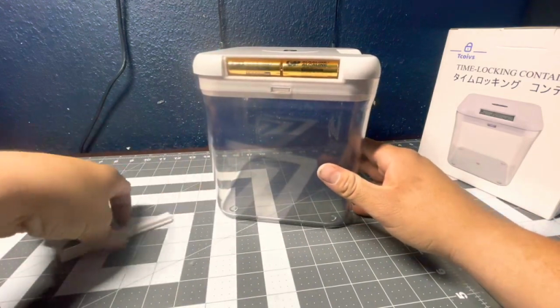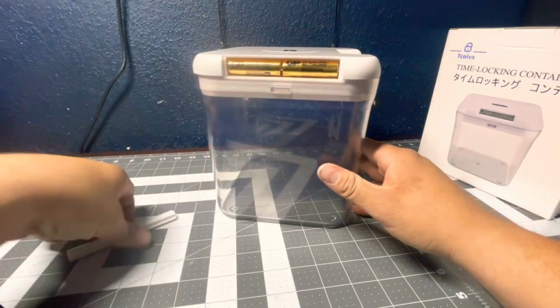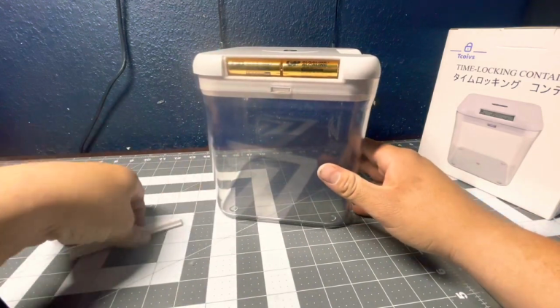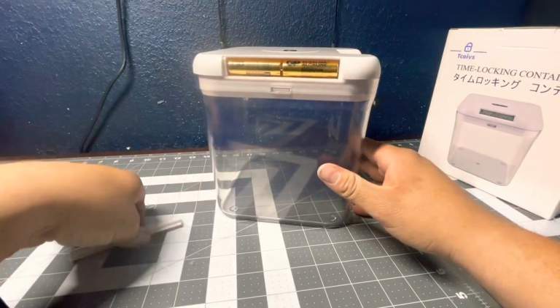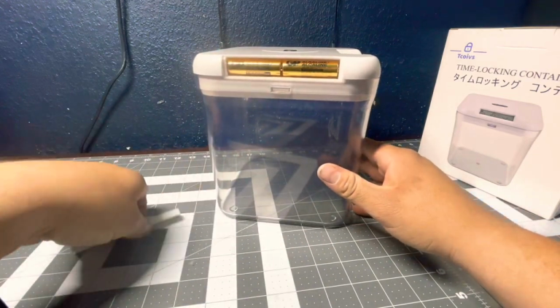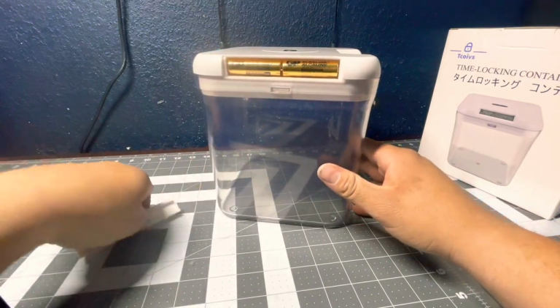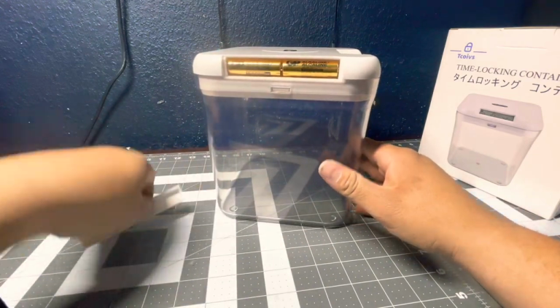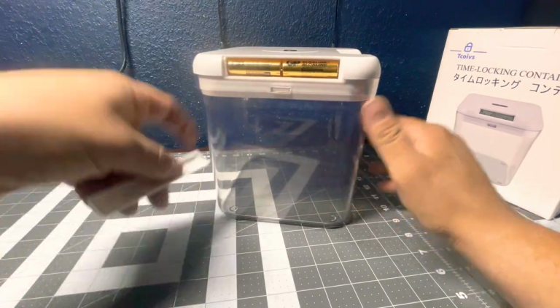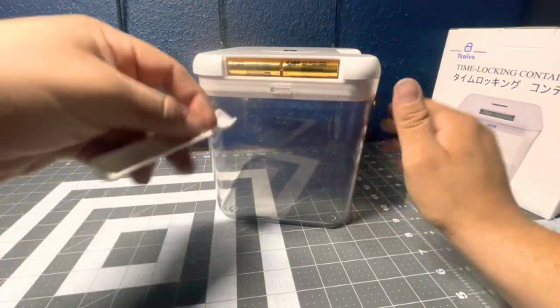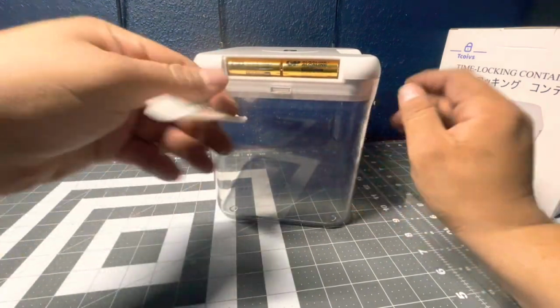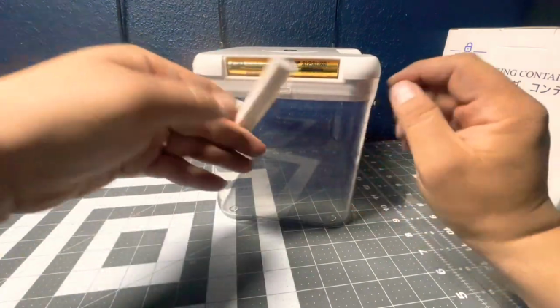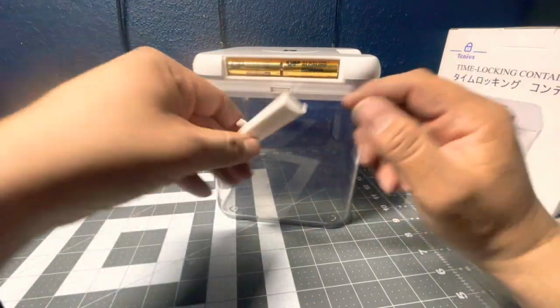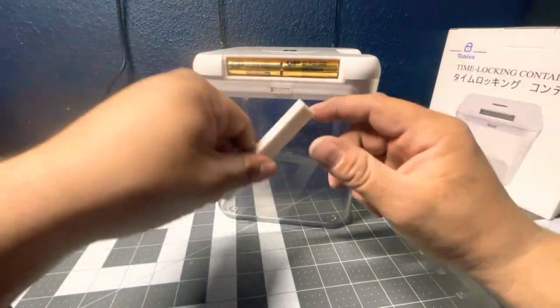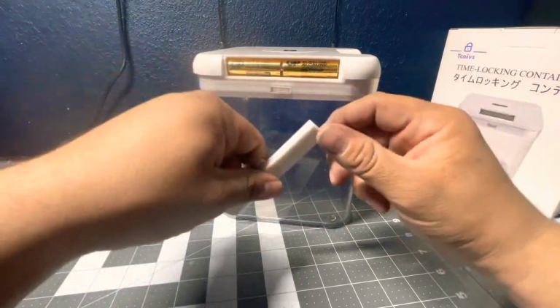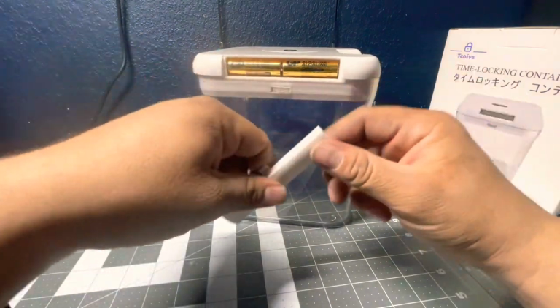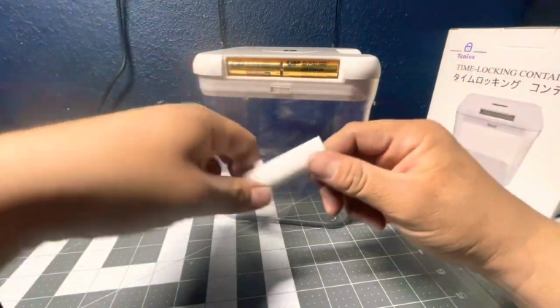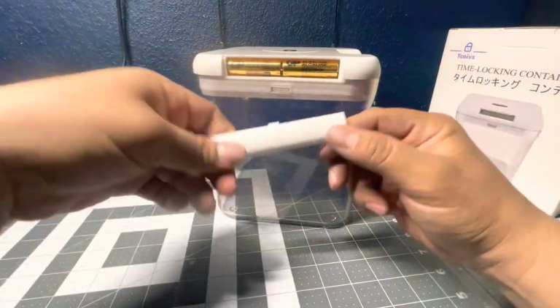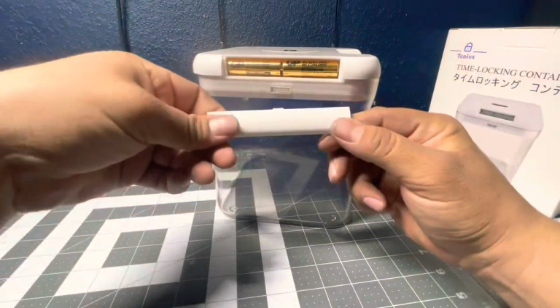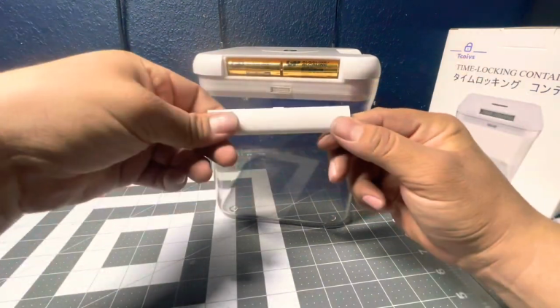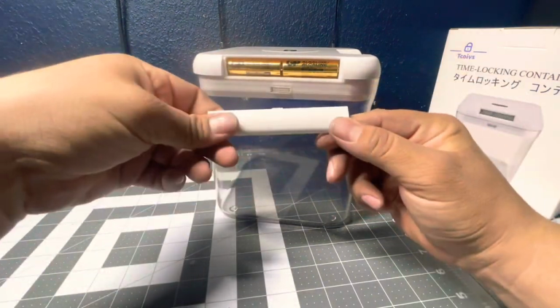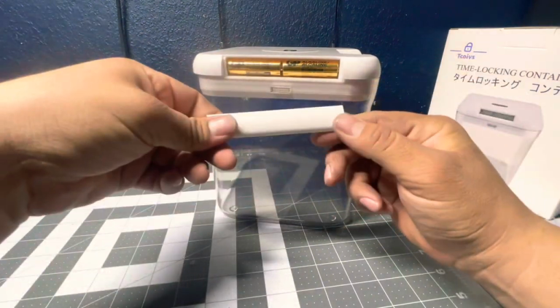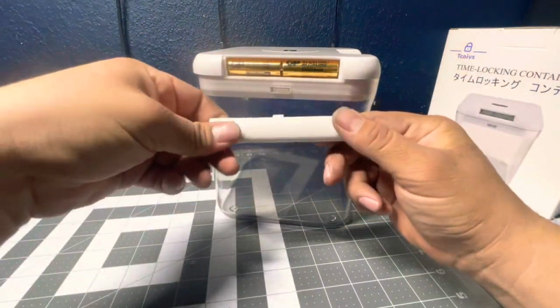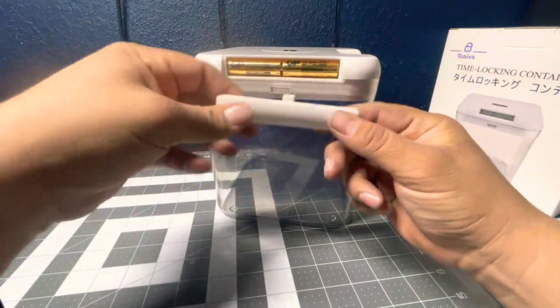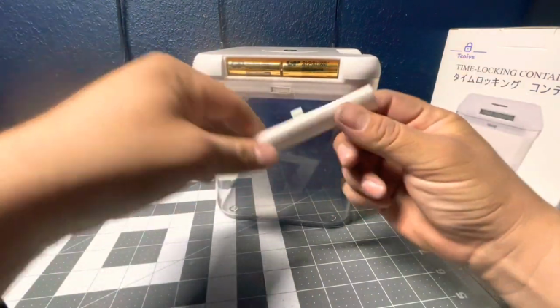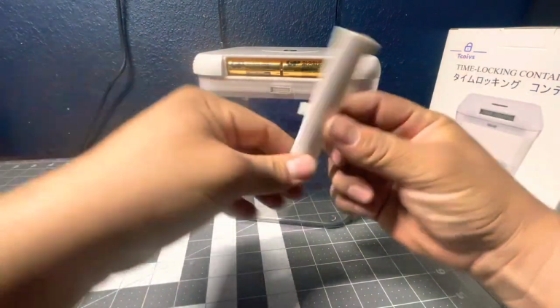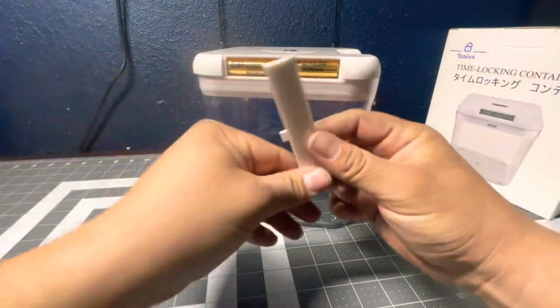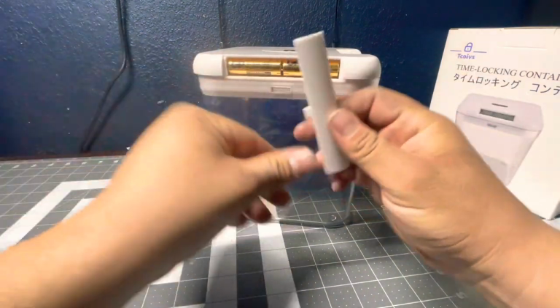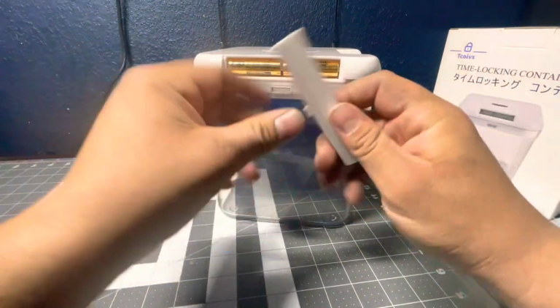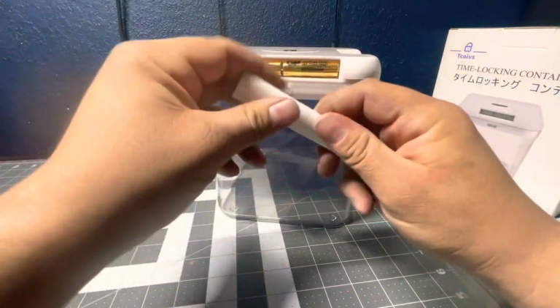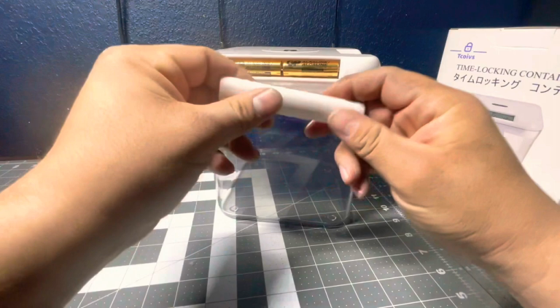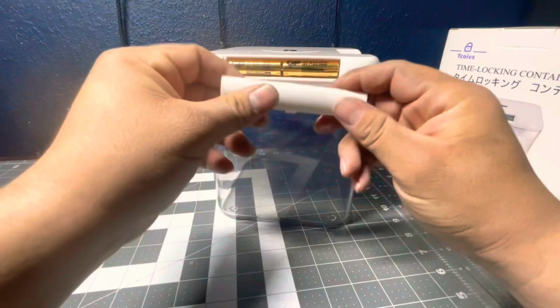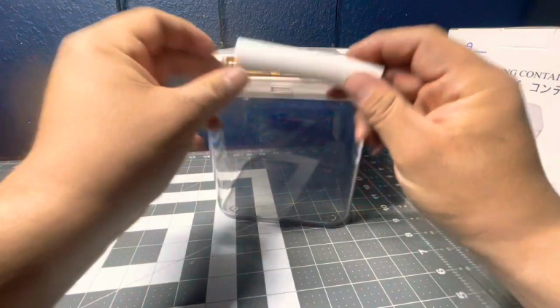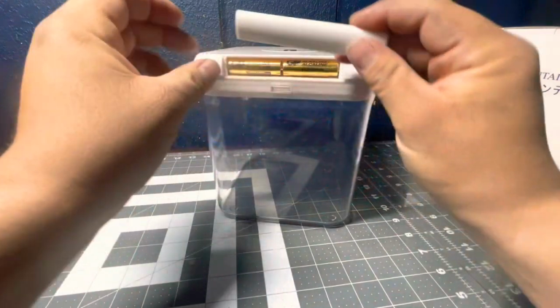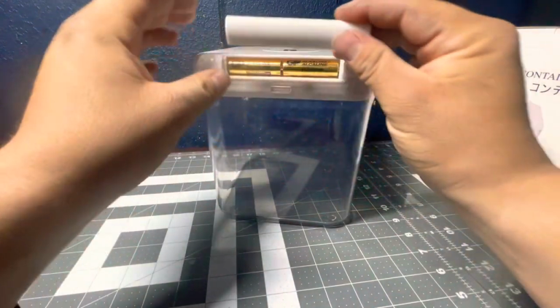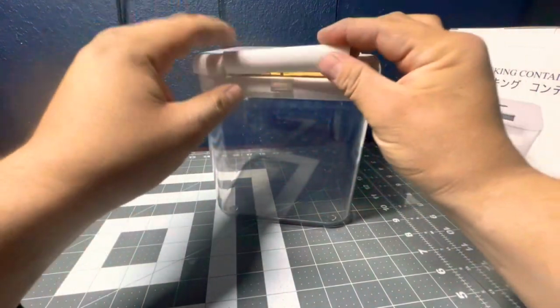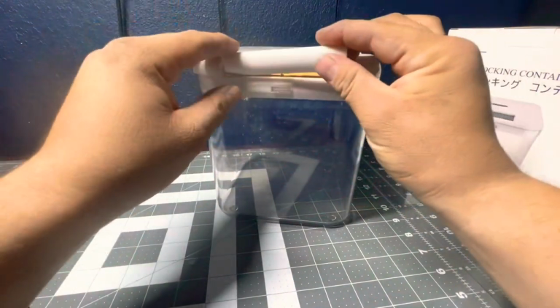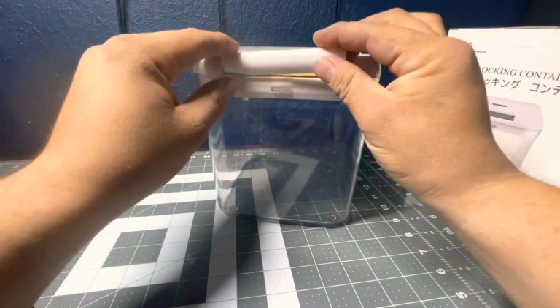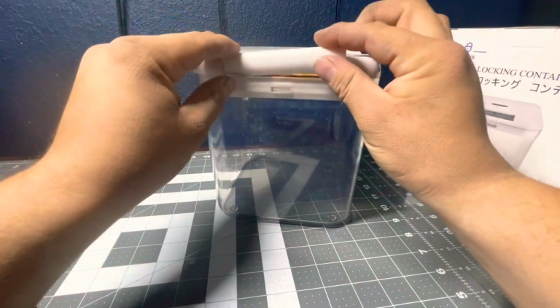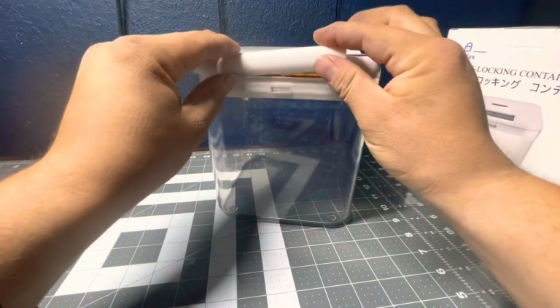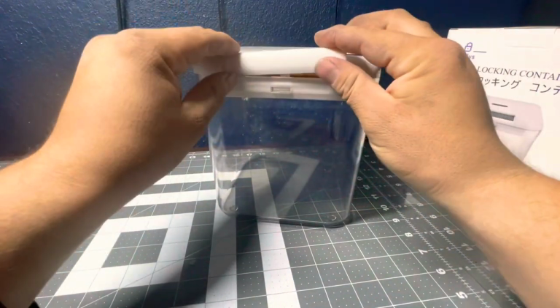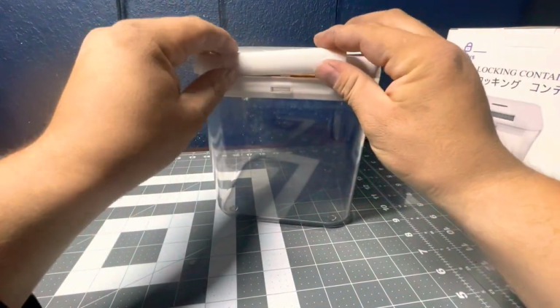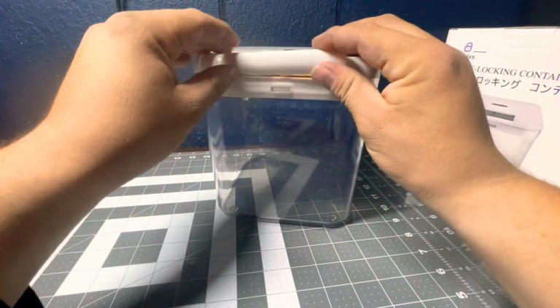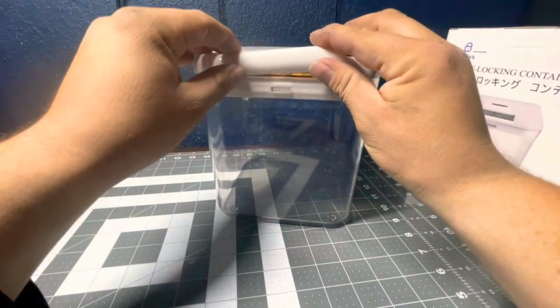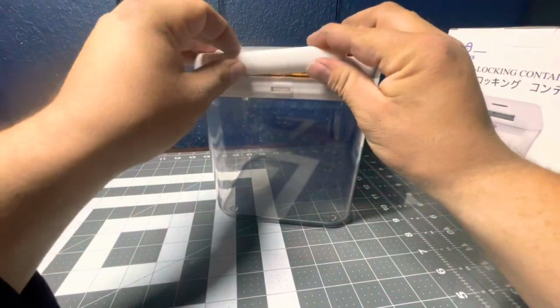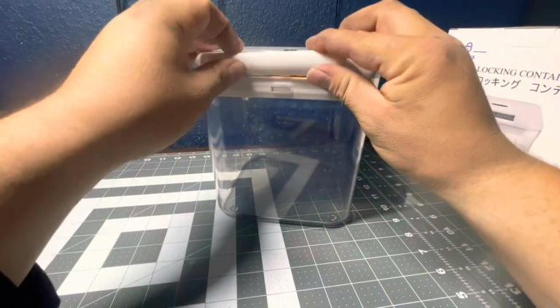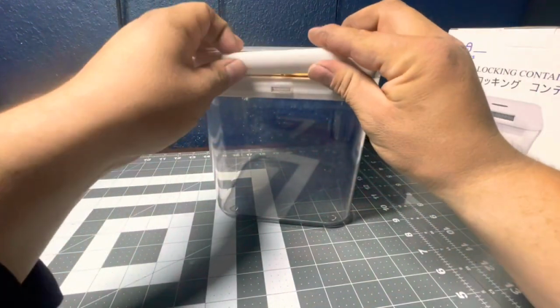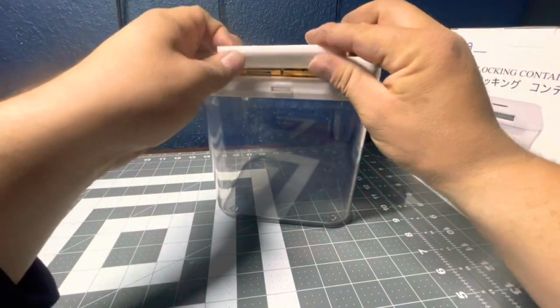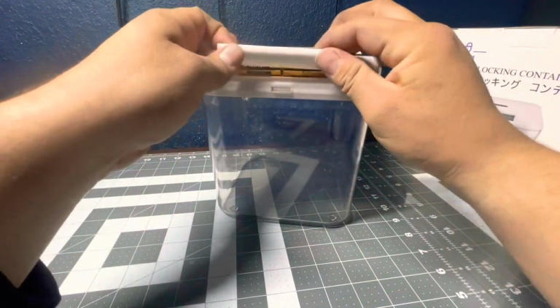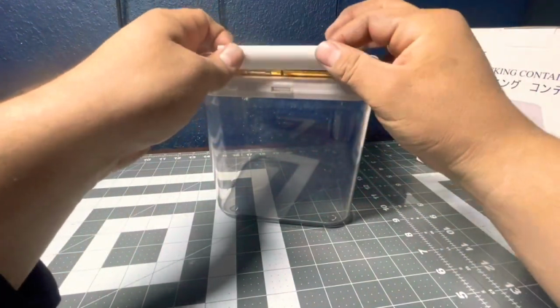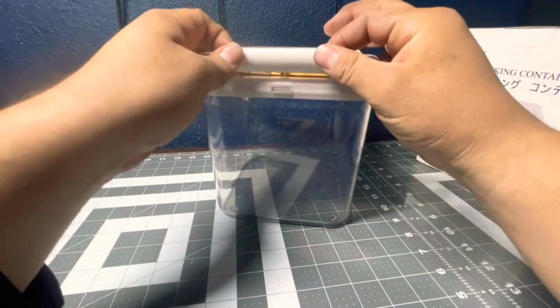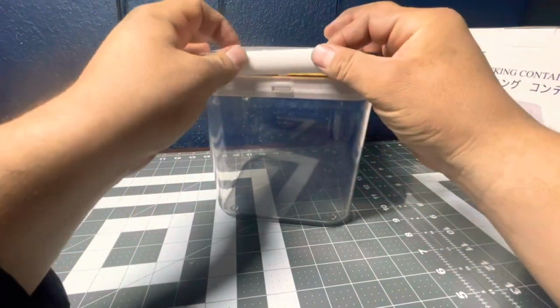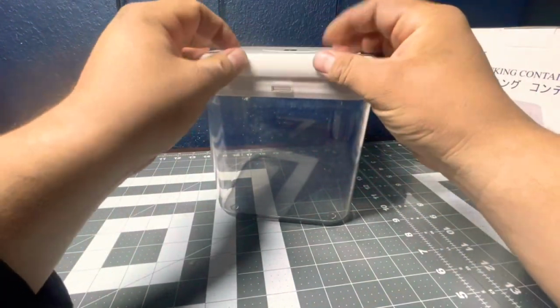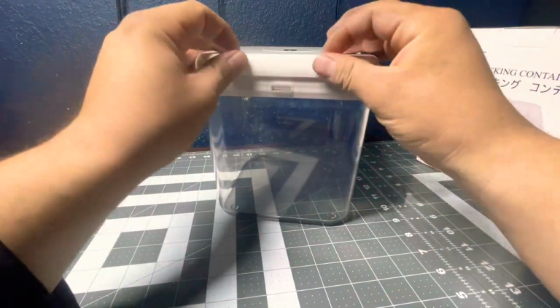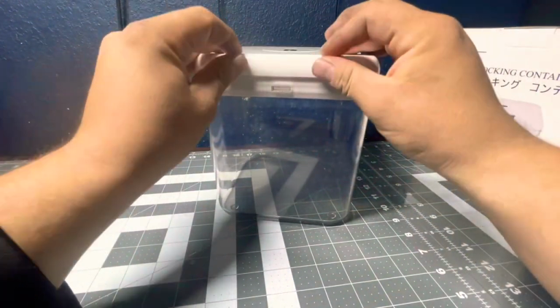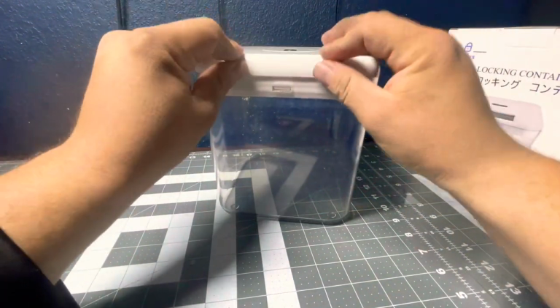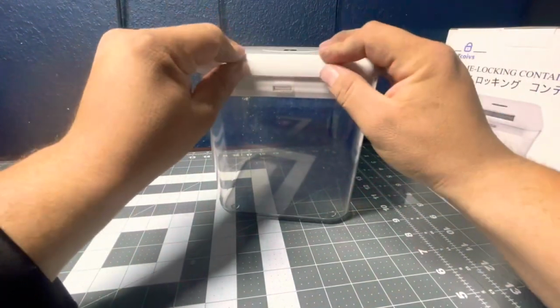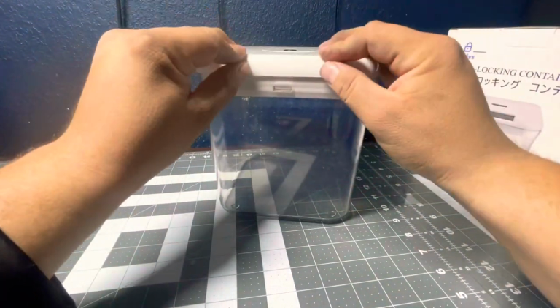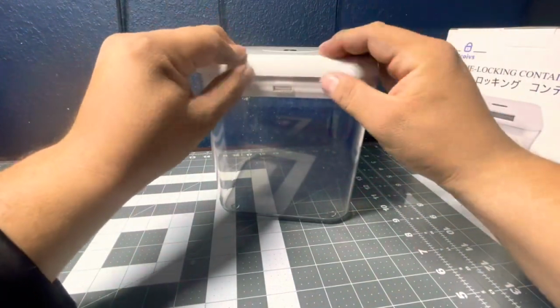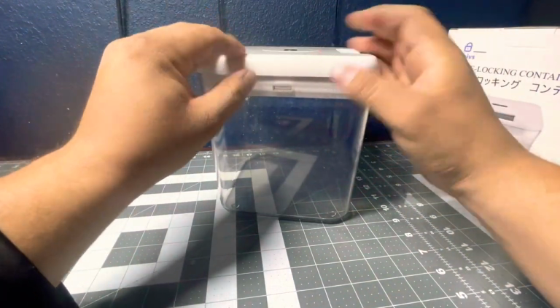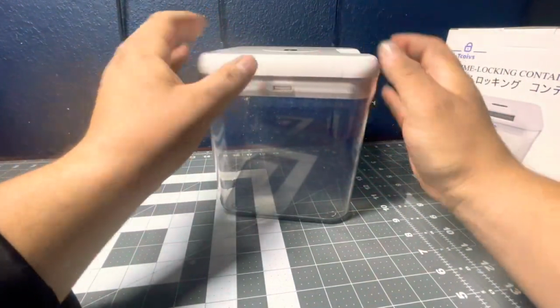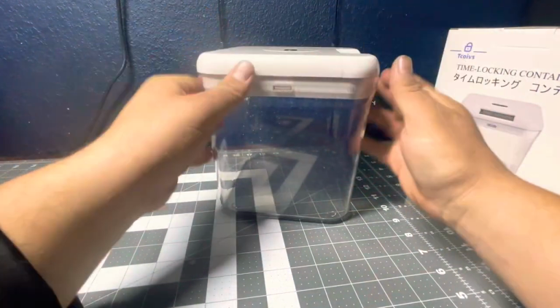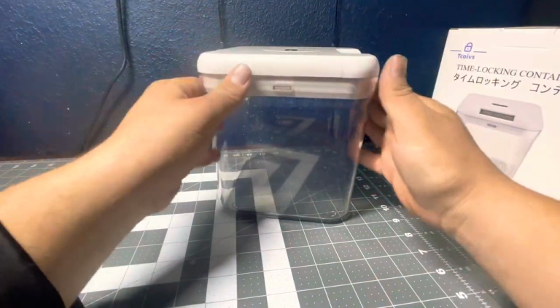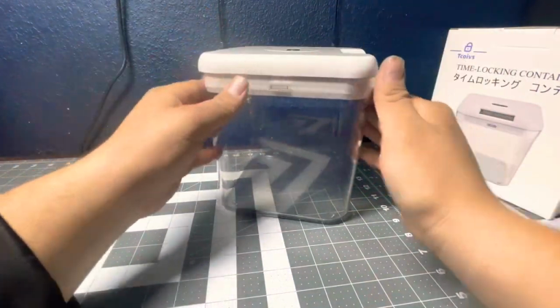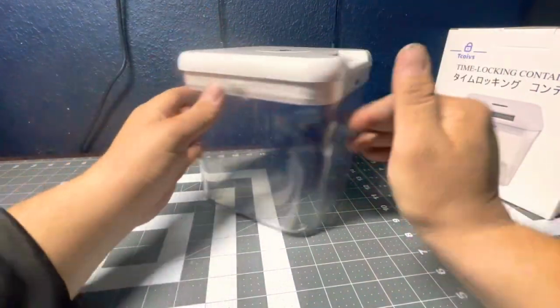This is the lid for it. It's a little hard to get out but yeah, you just gotta pry it out.